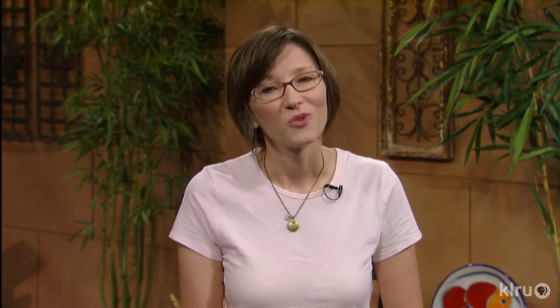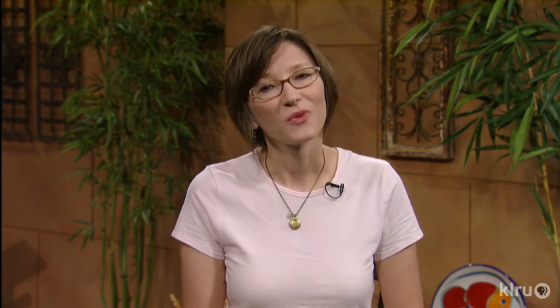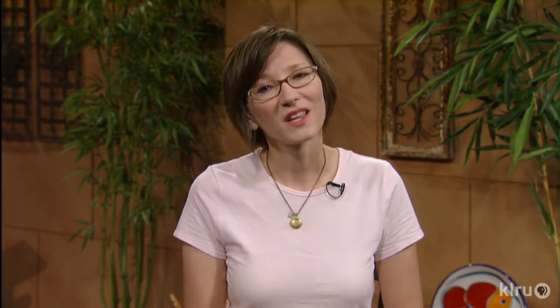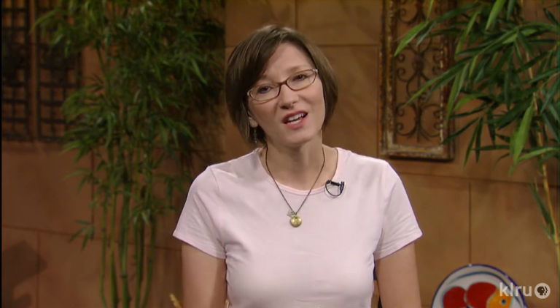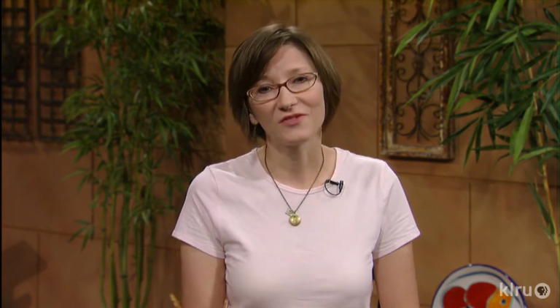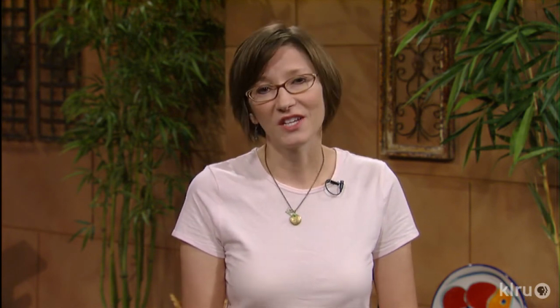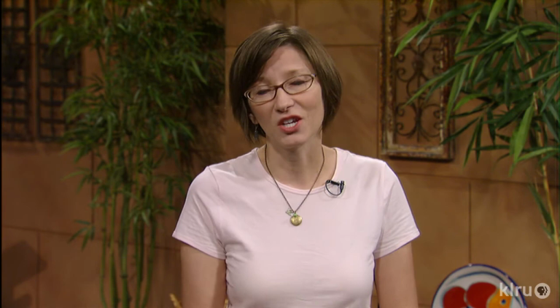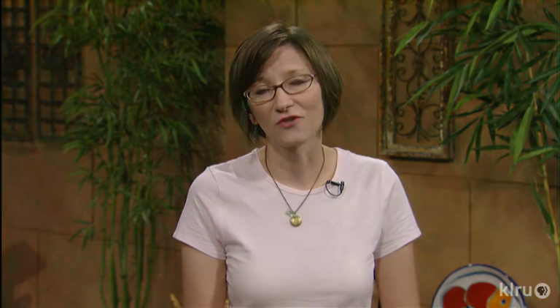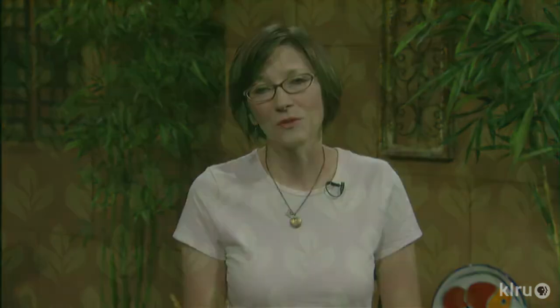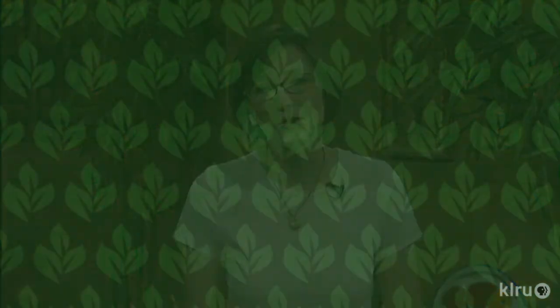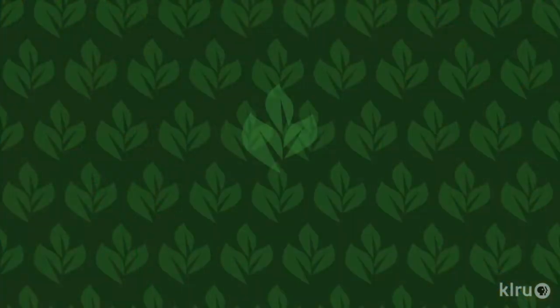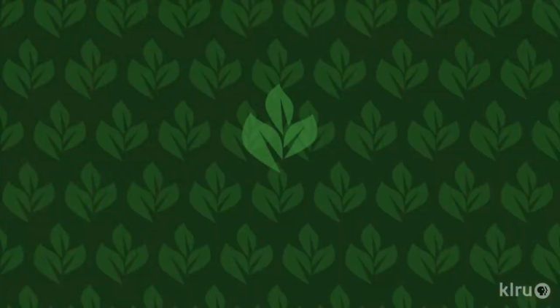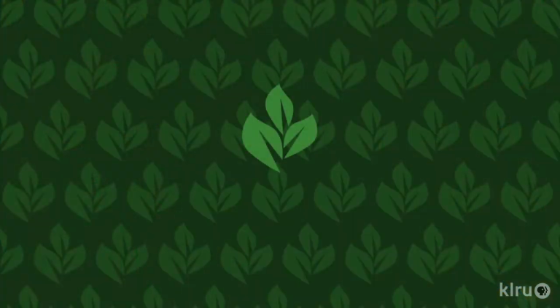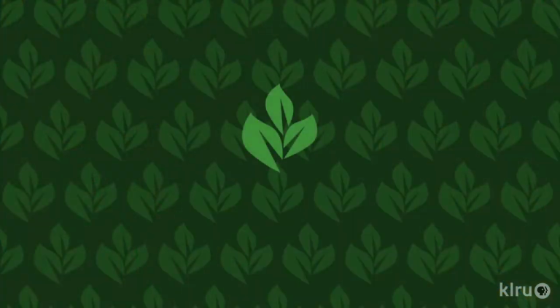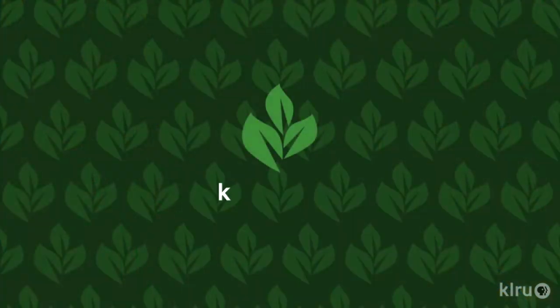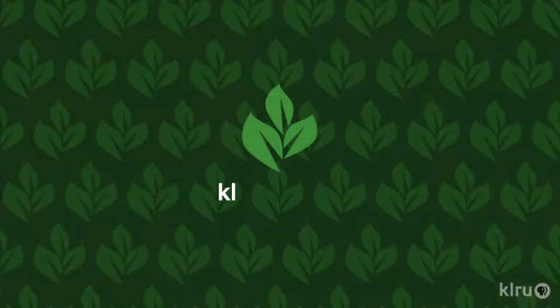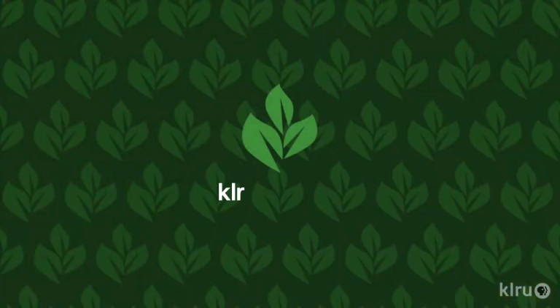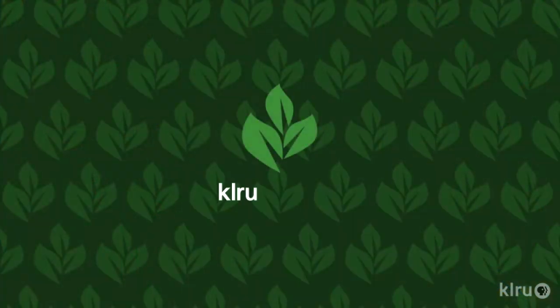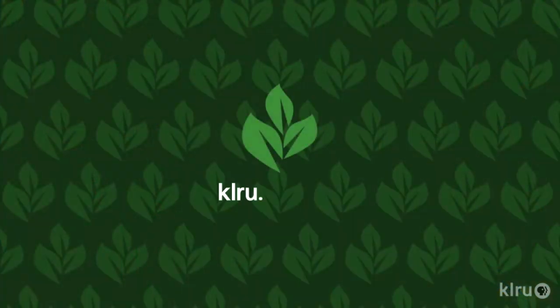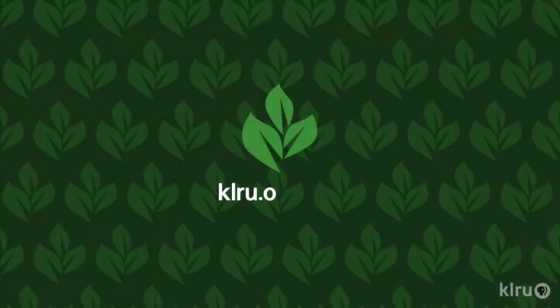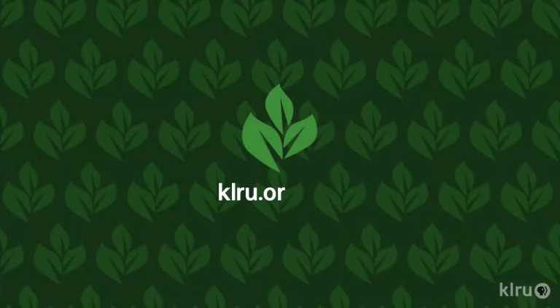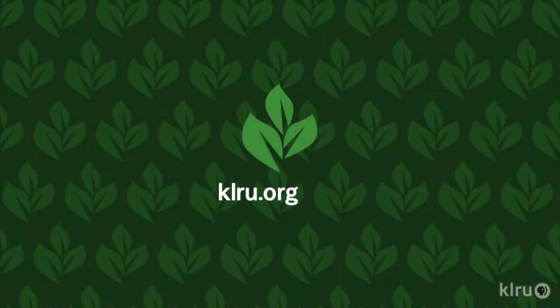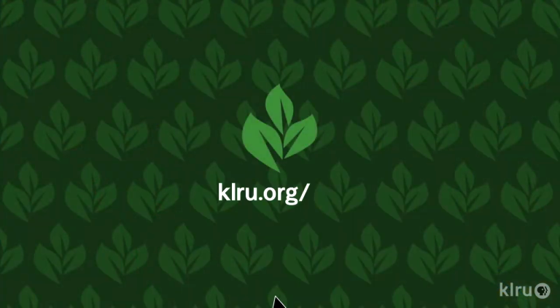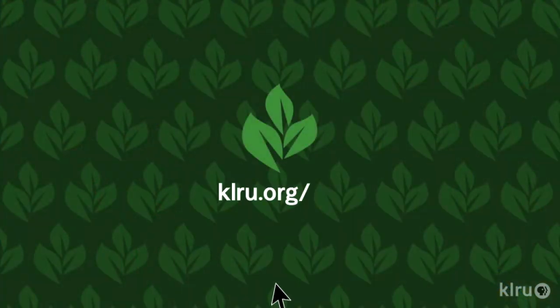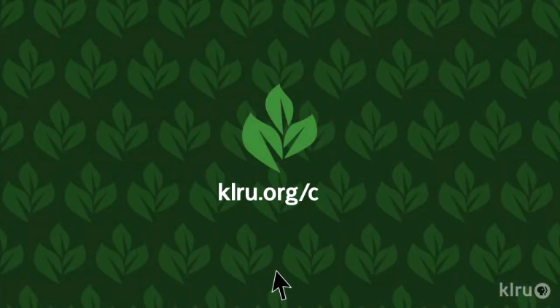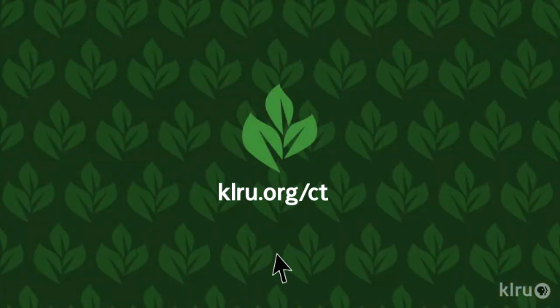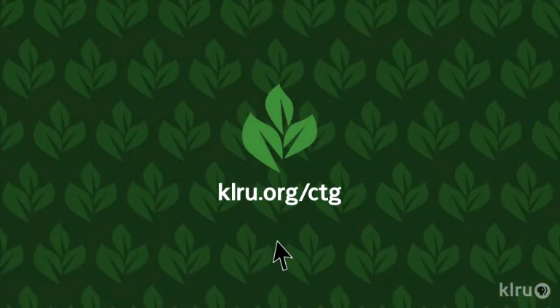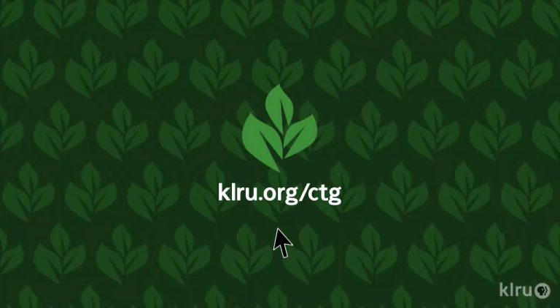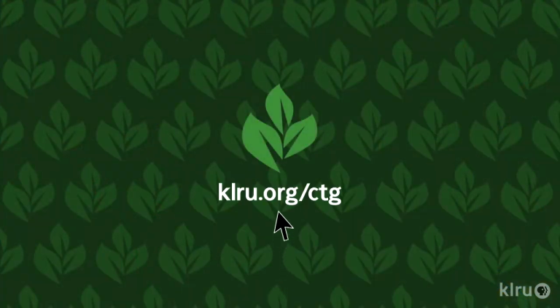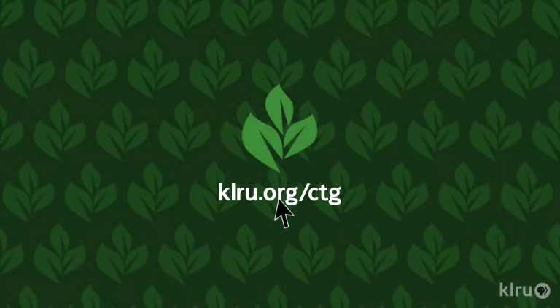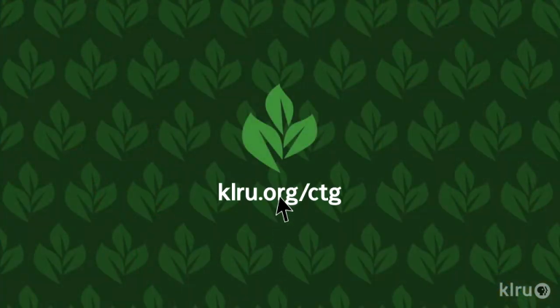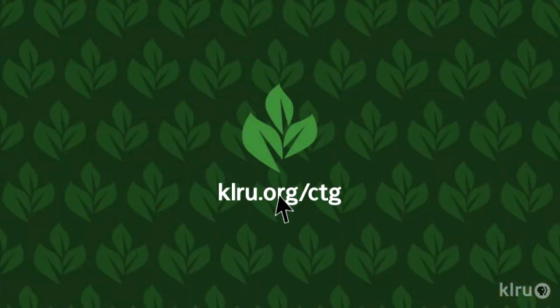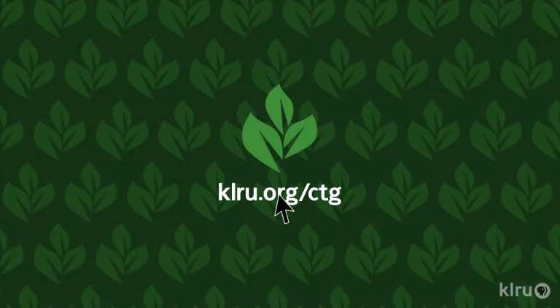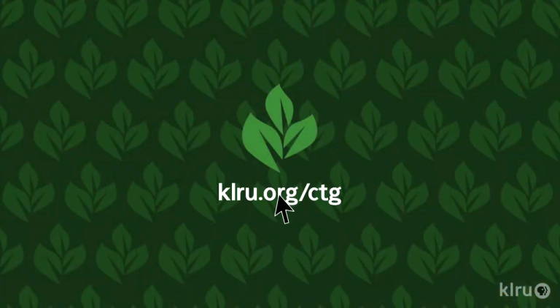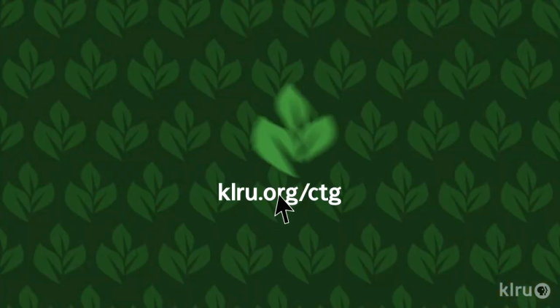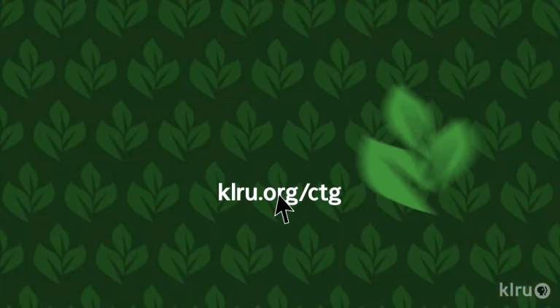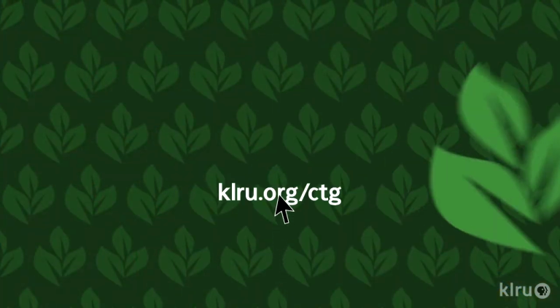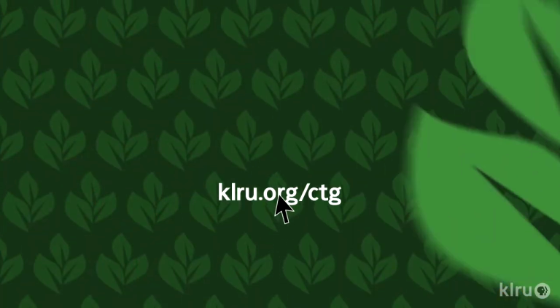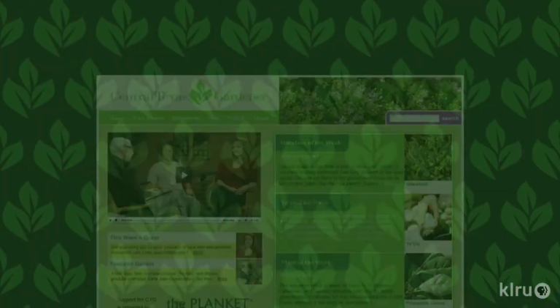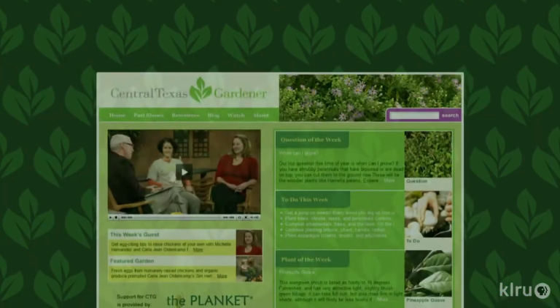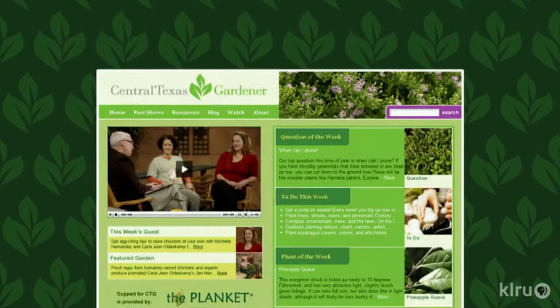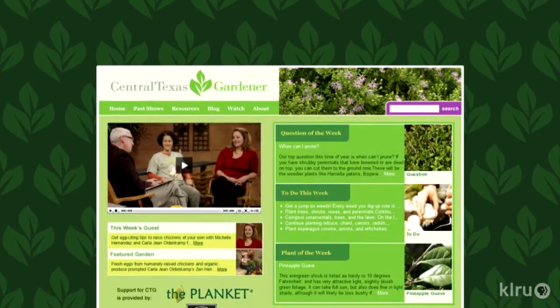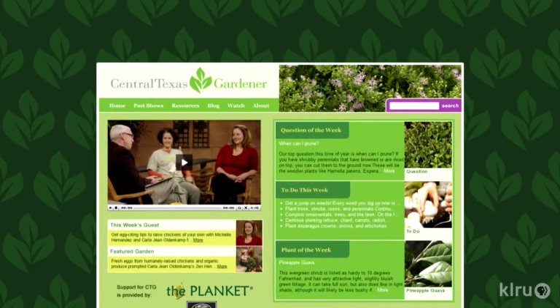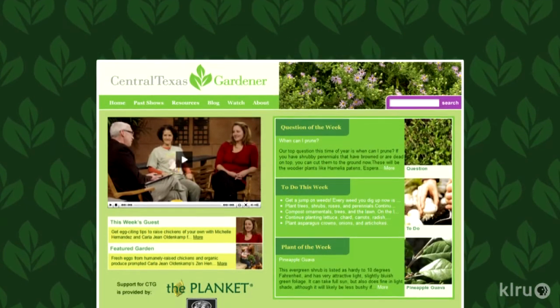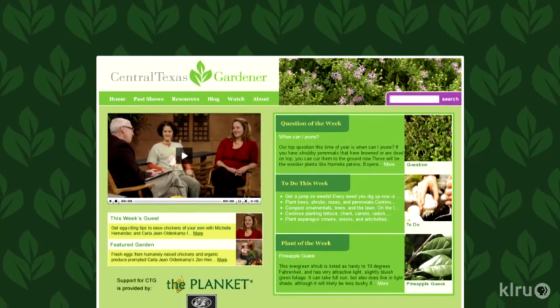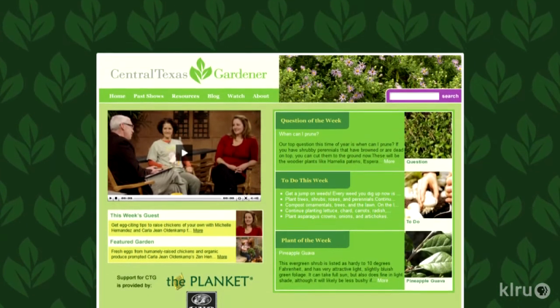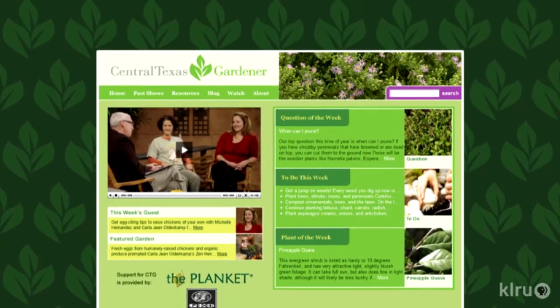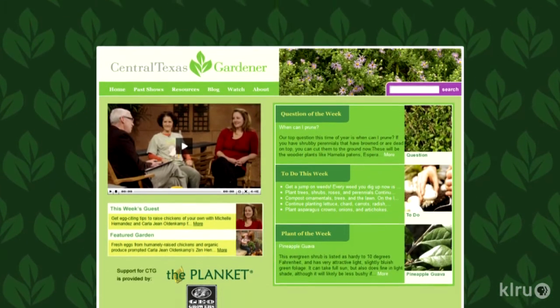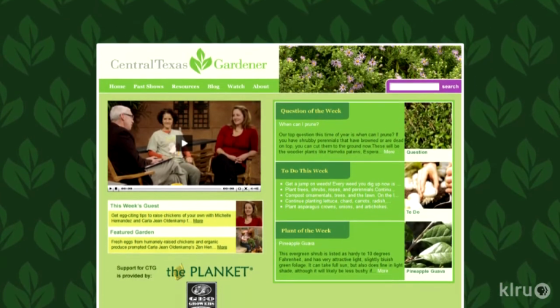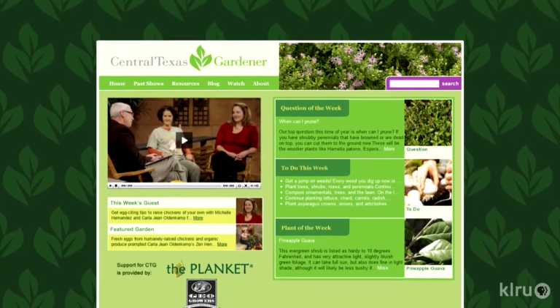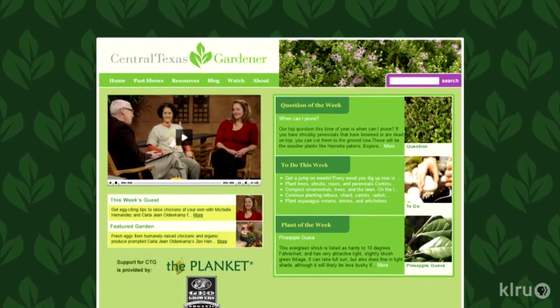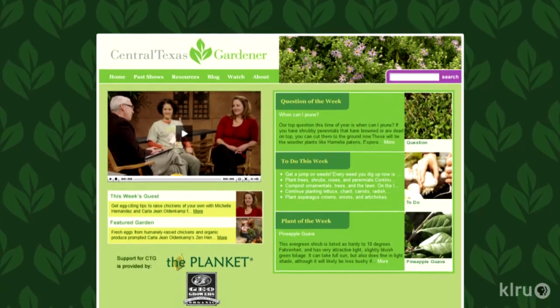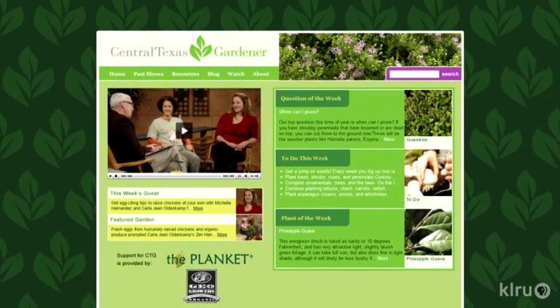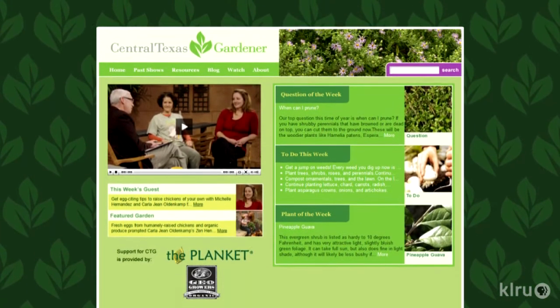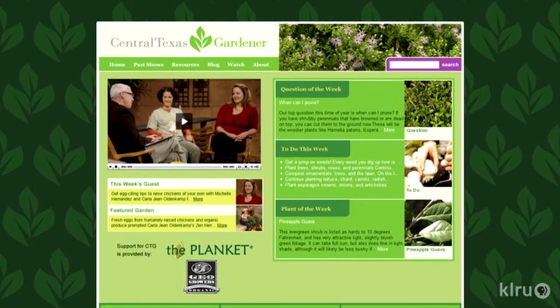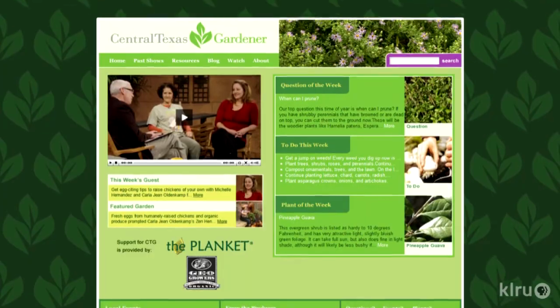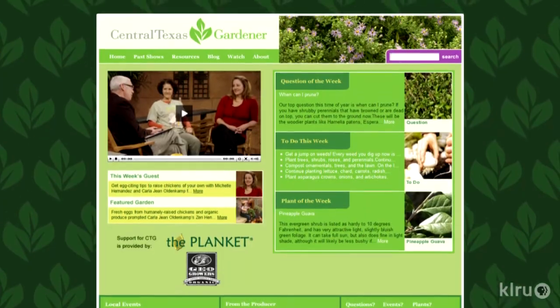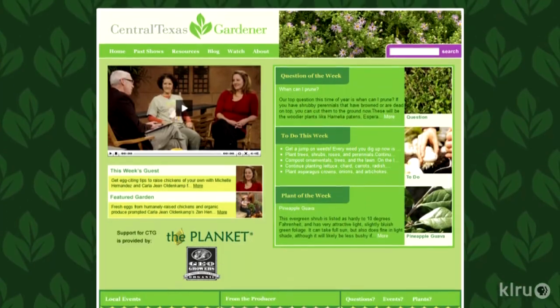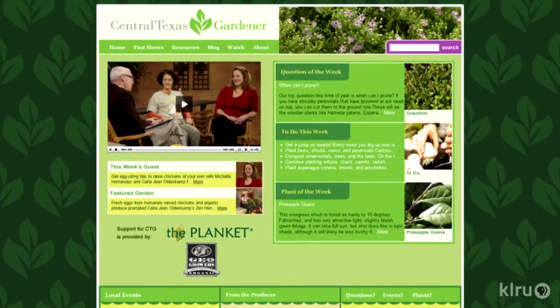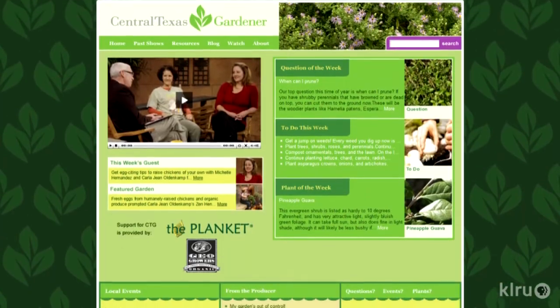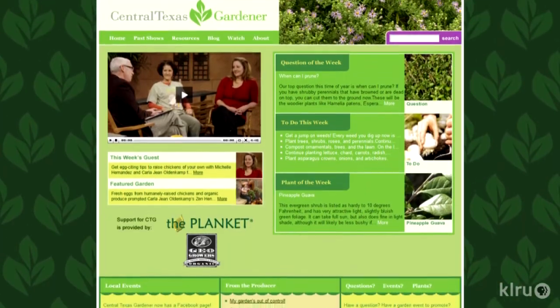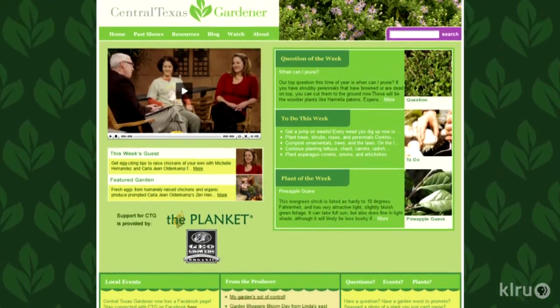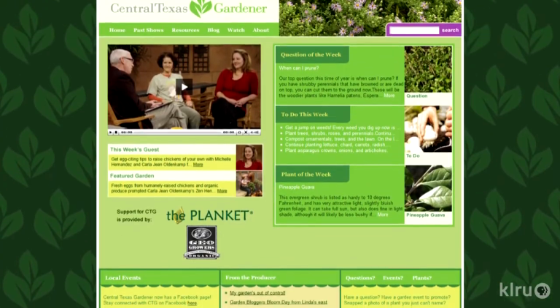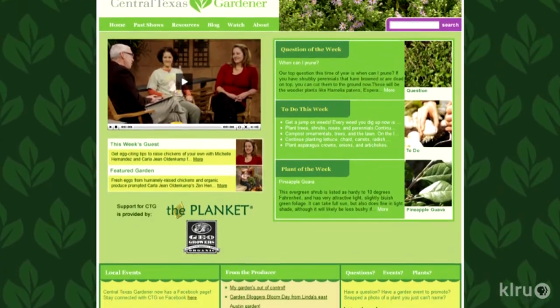We'd love to hear from you, so please visit klru.org/ctg to send us your pictures or plants from your garden.